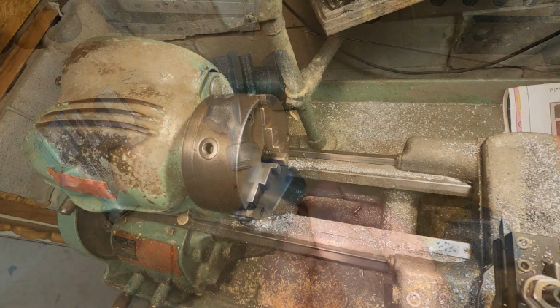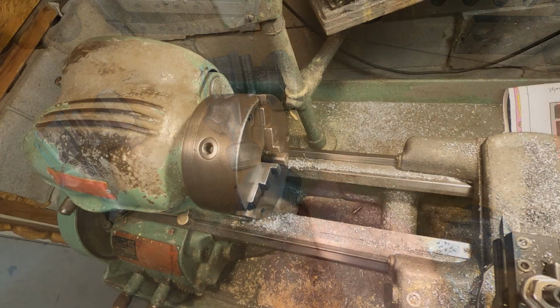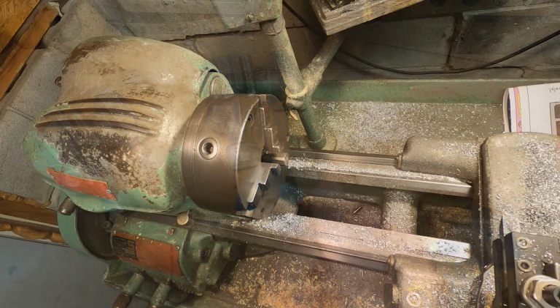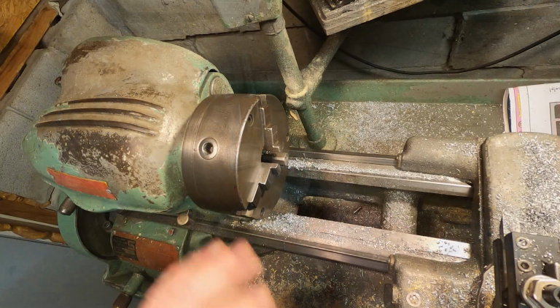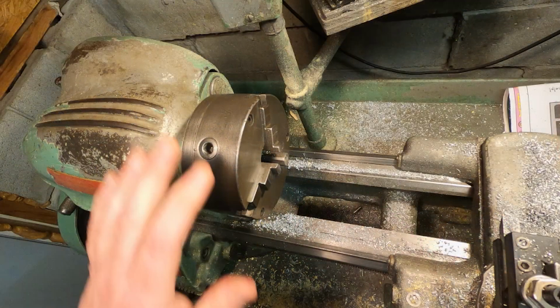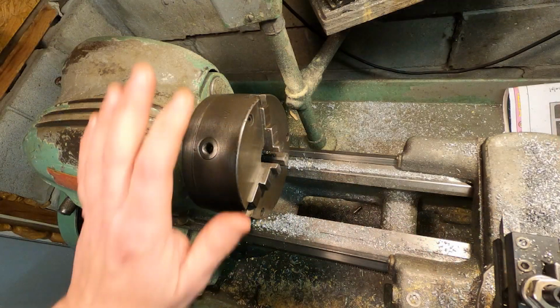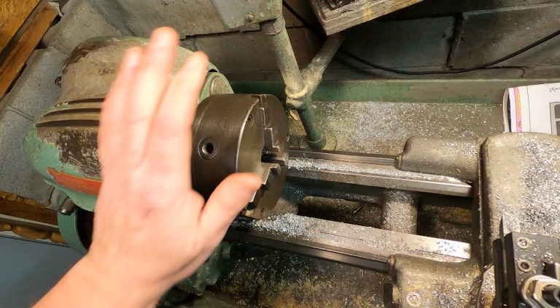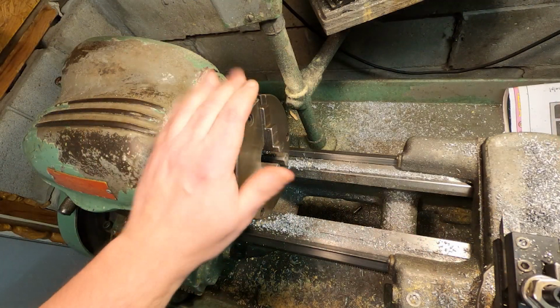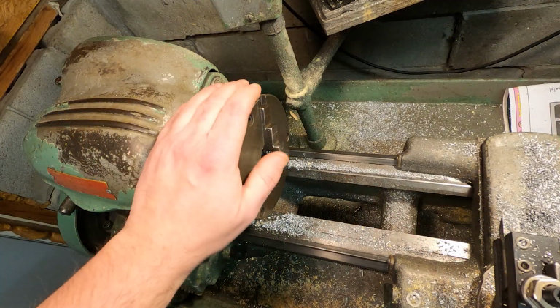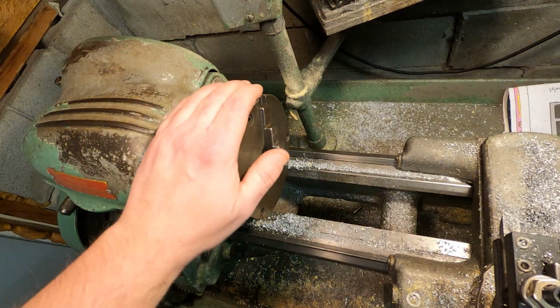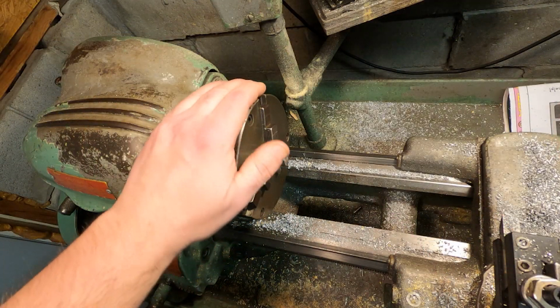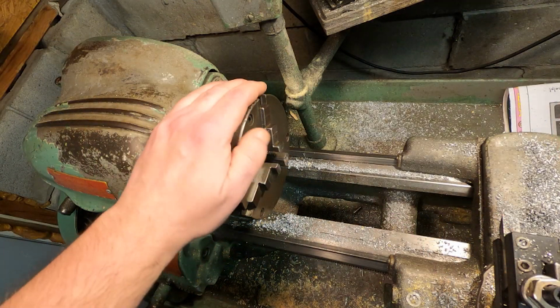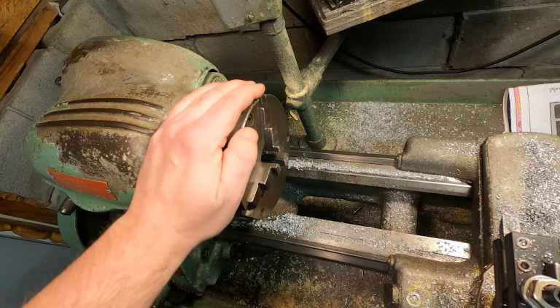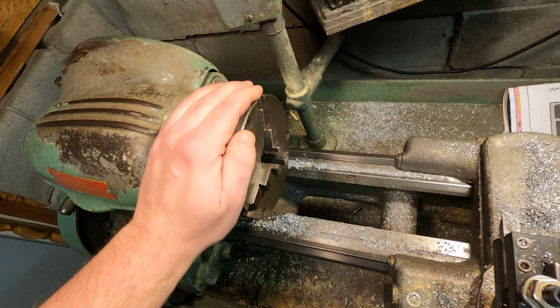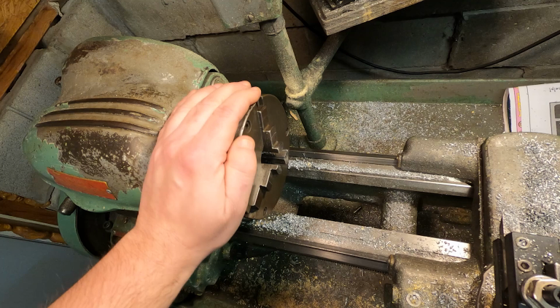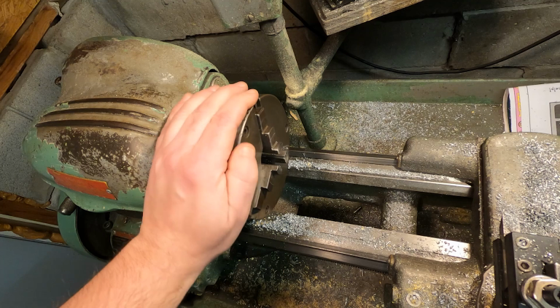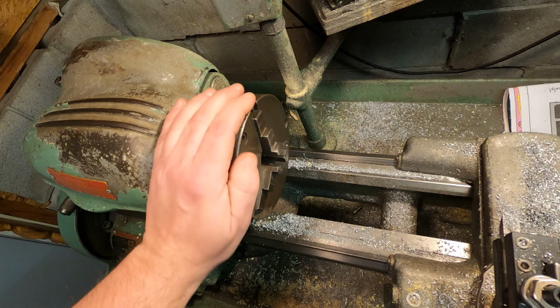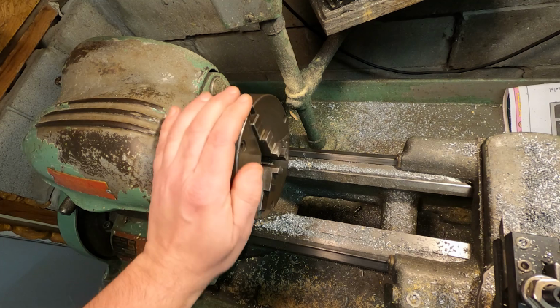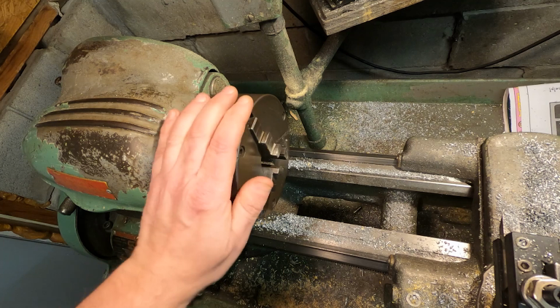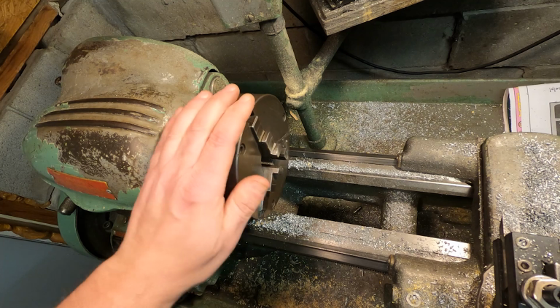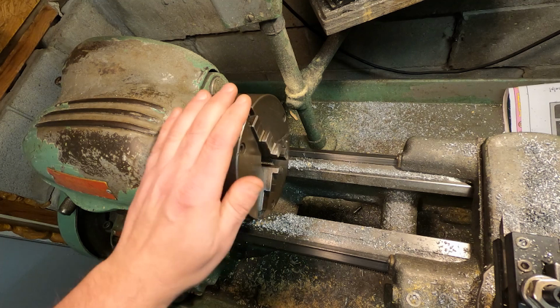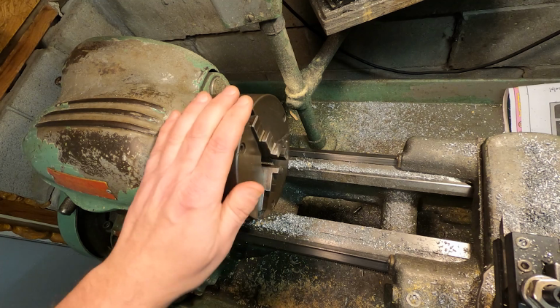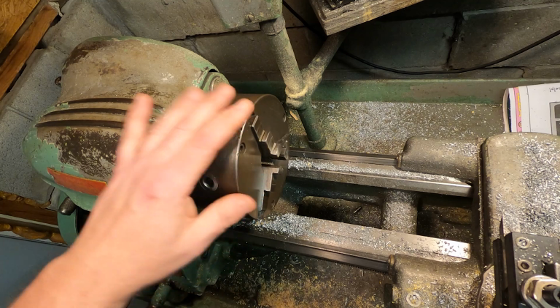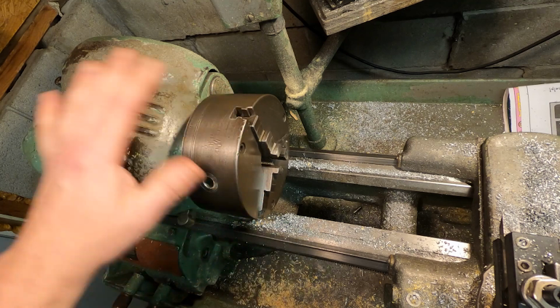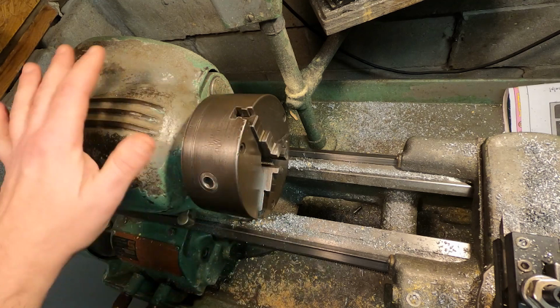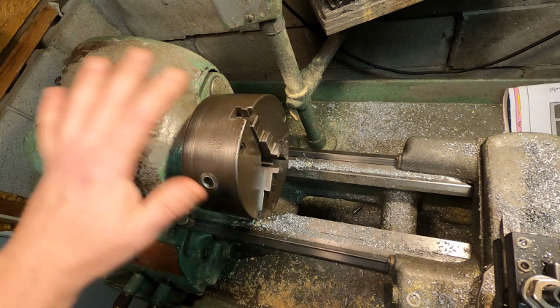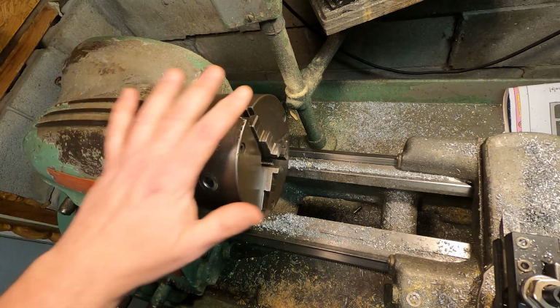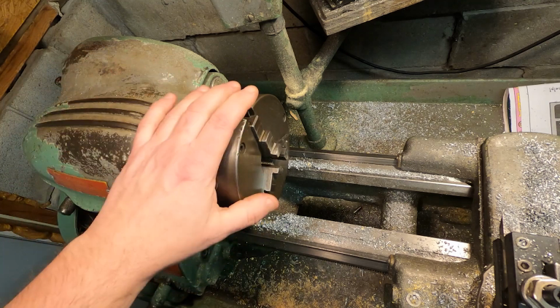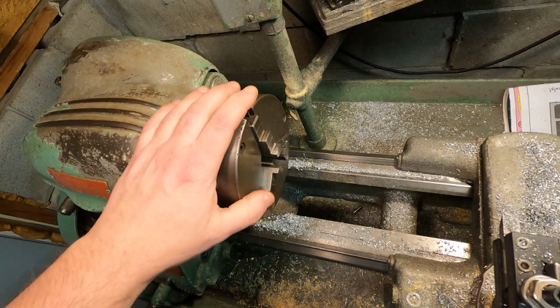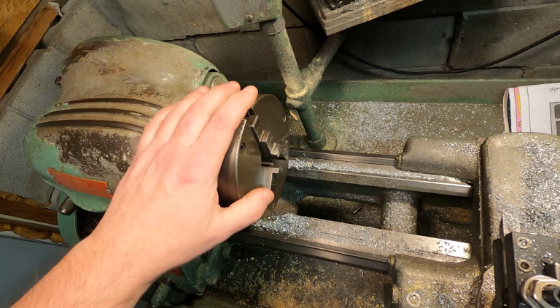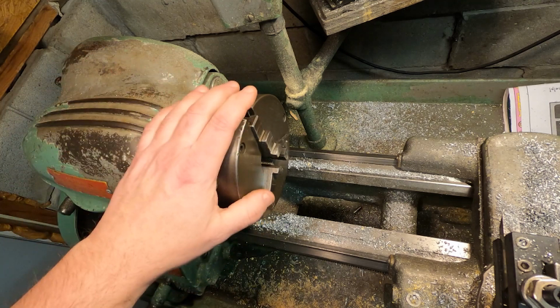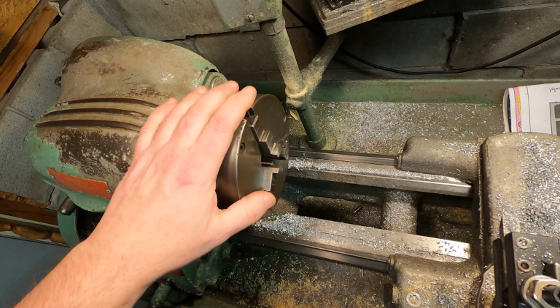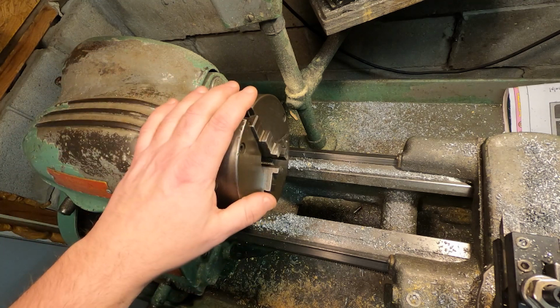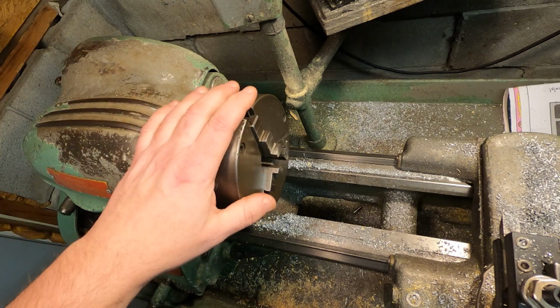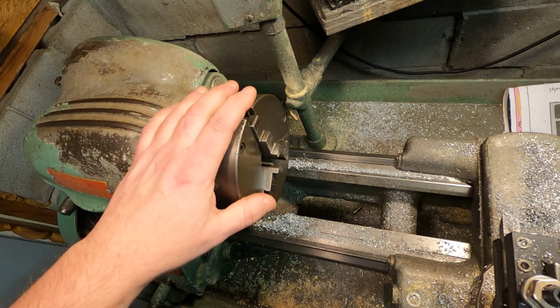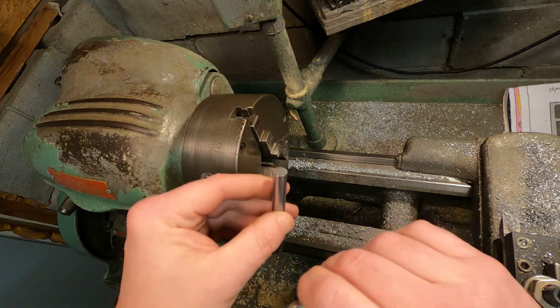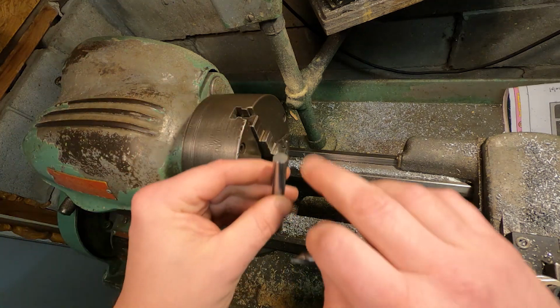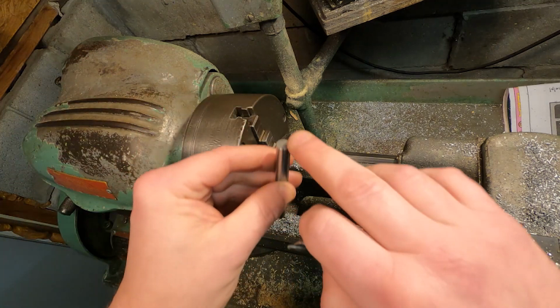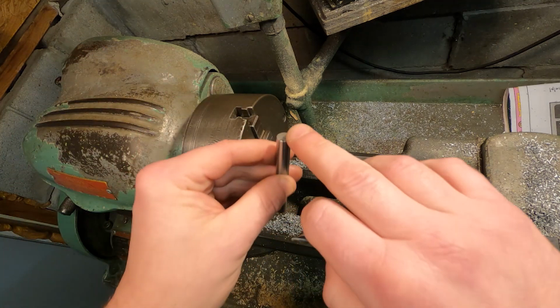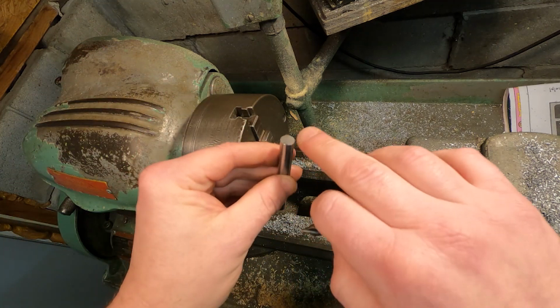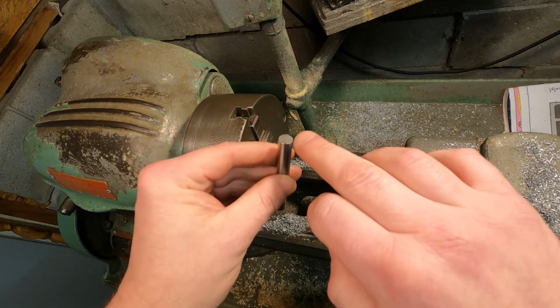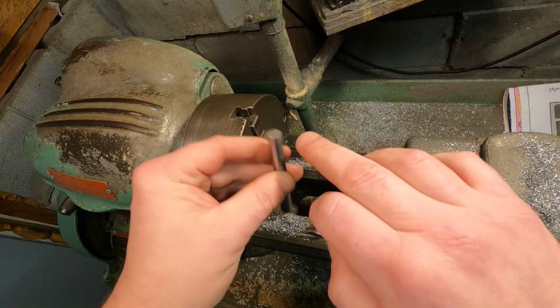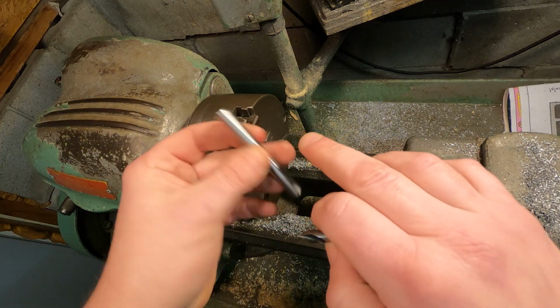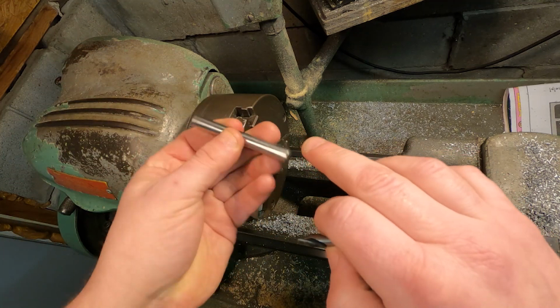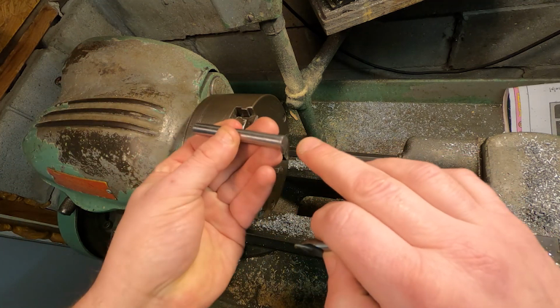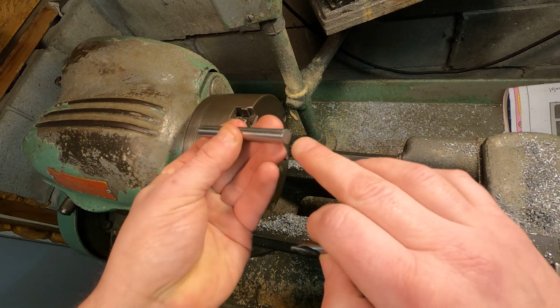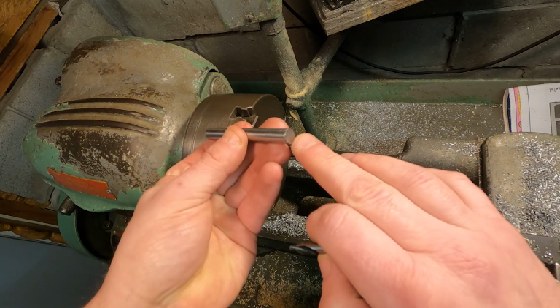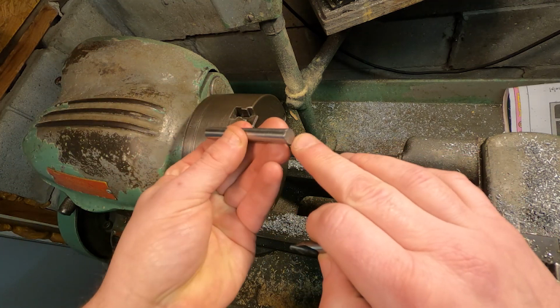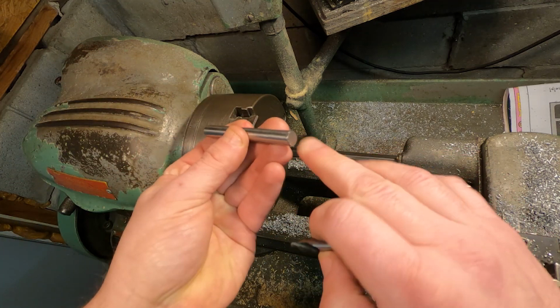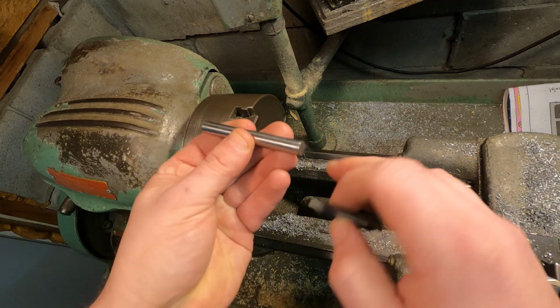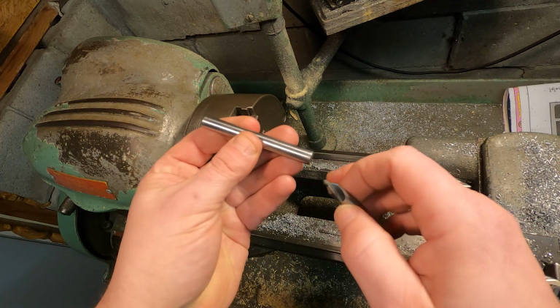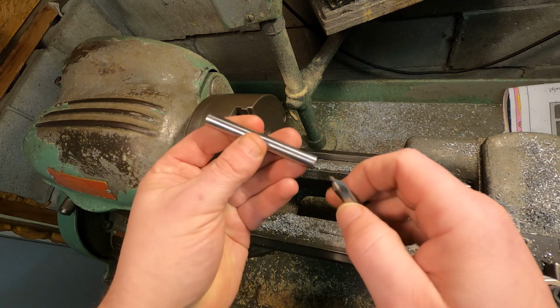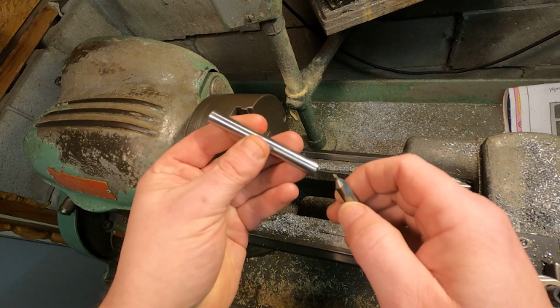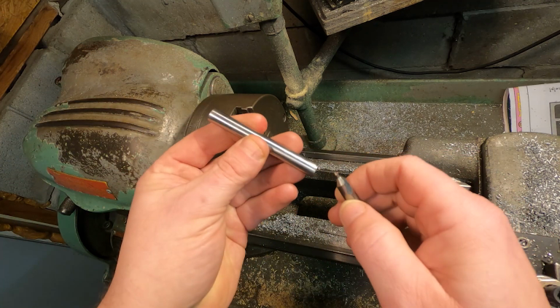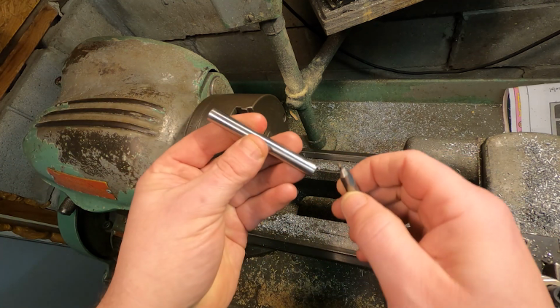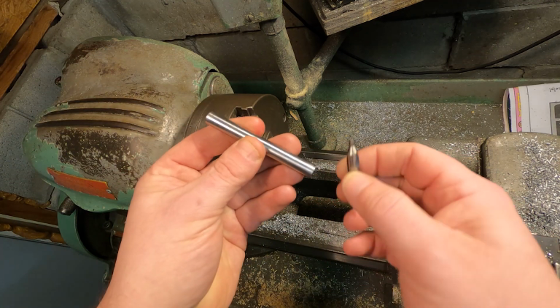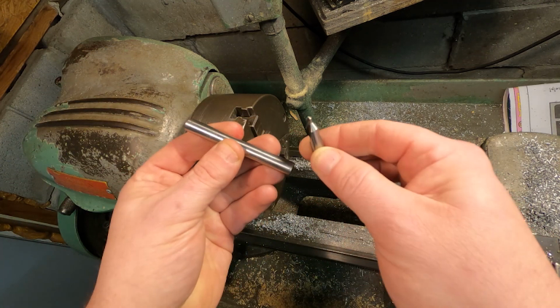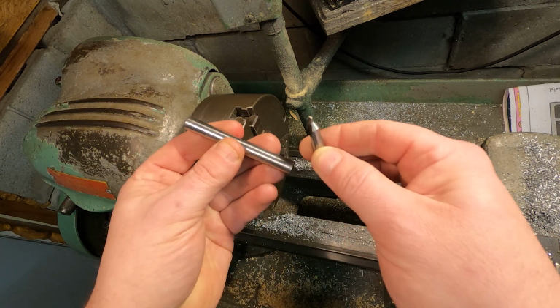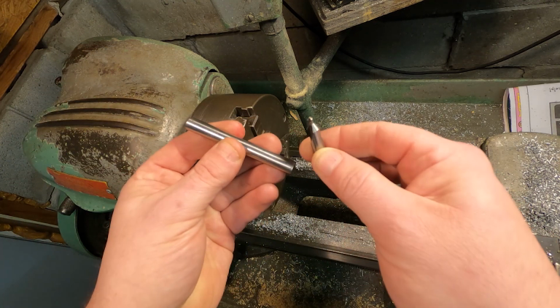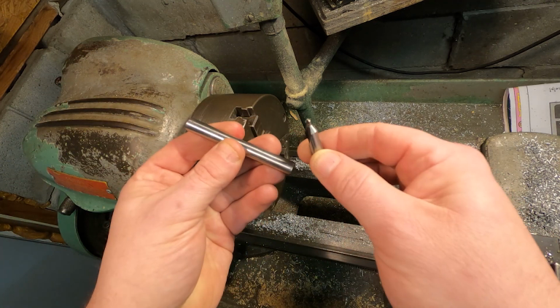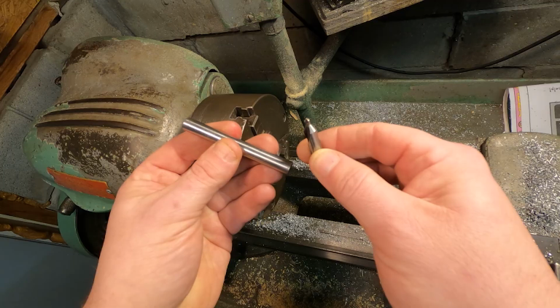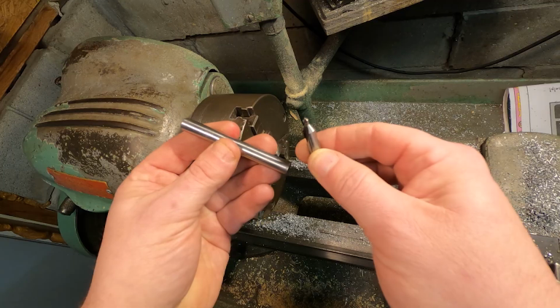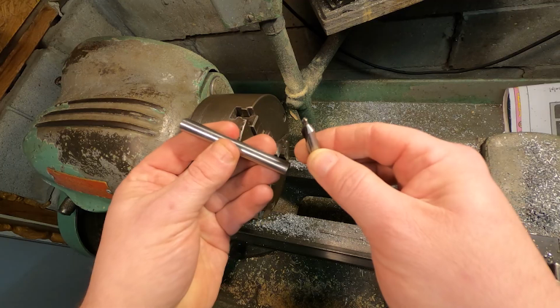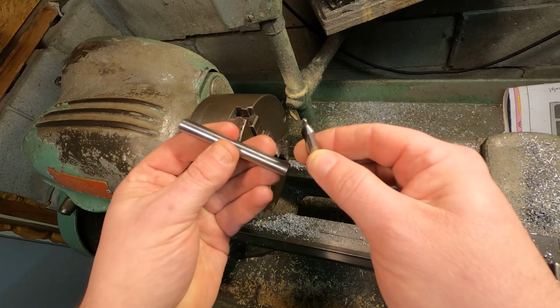I'm going to start by removing the chuck and getting my collet set up. Then I'm going to face off each end of the shaft and center drill.